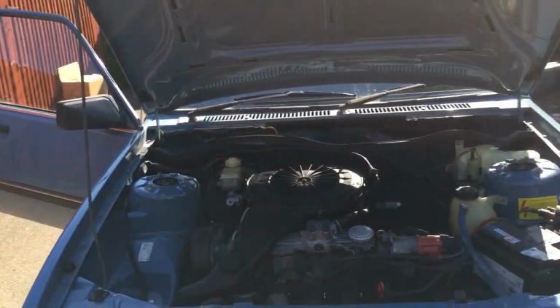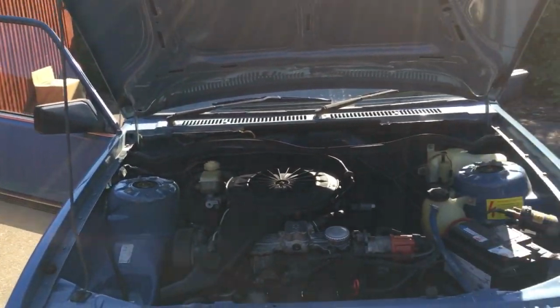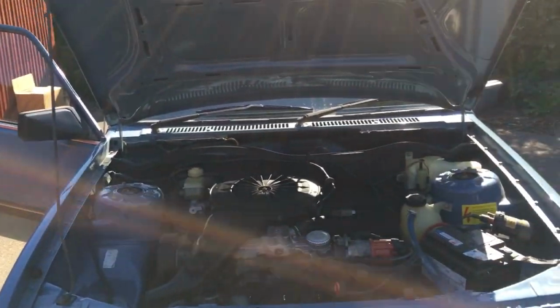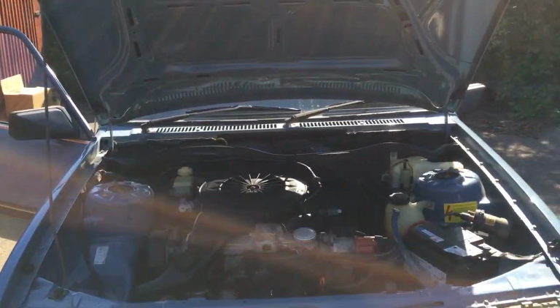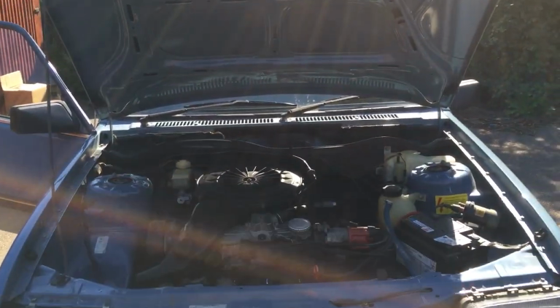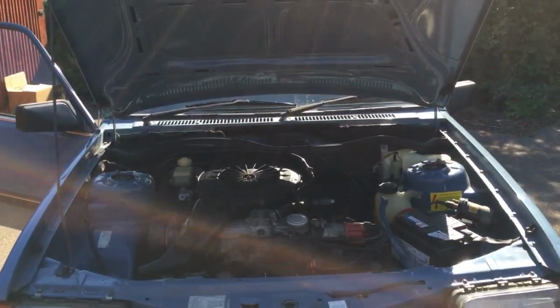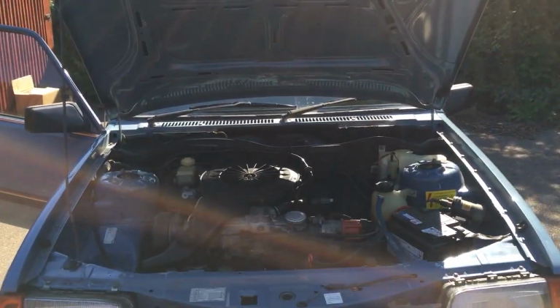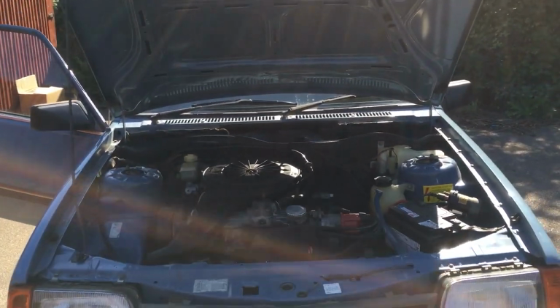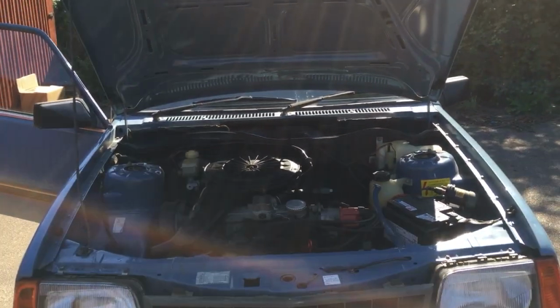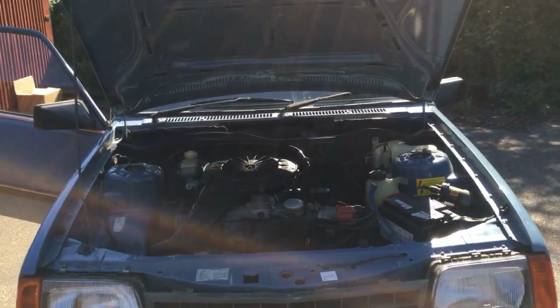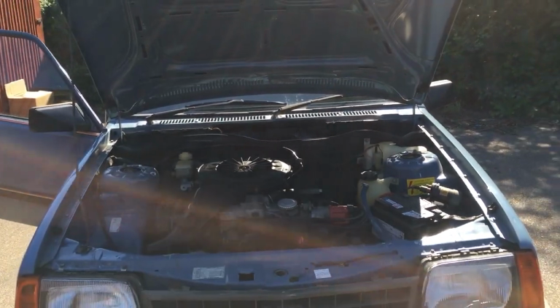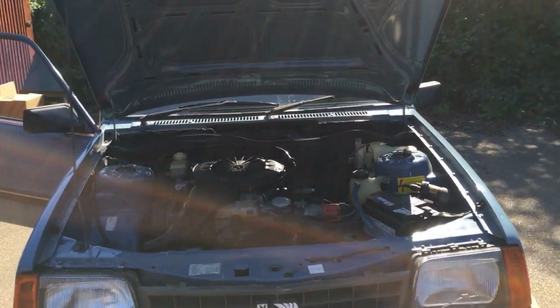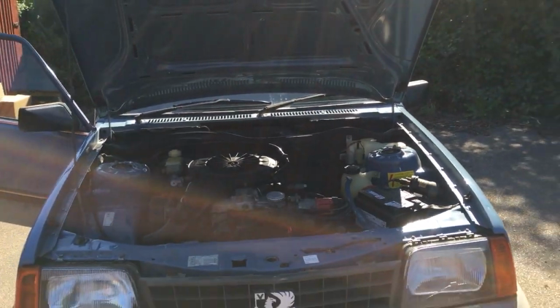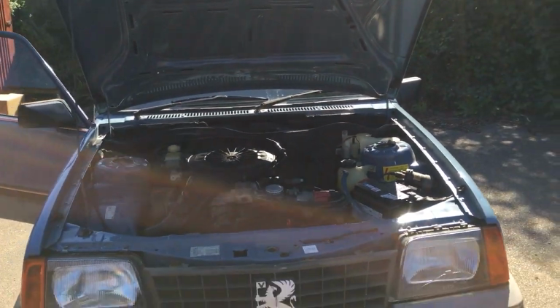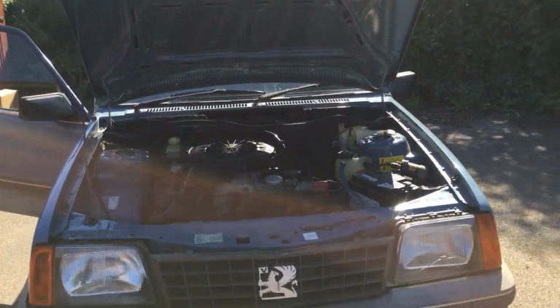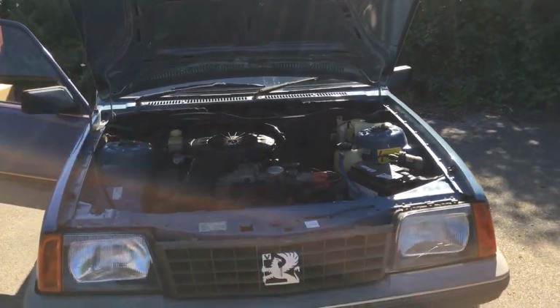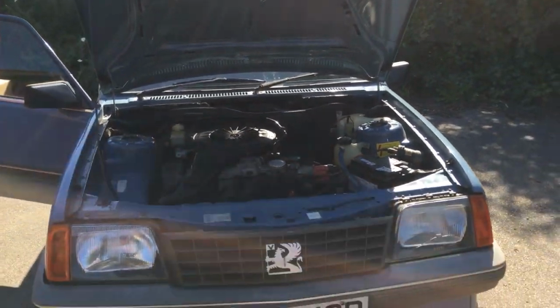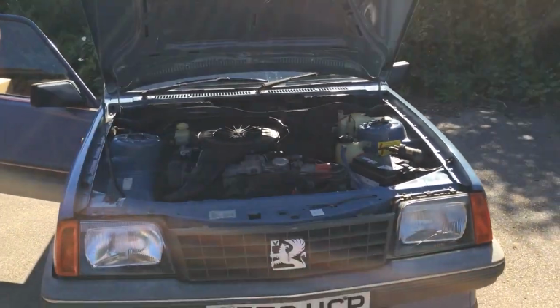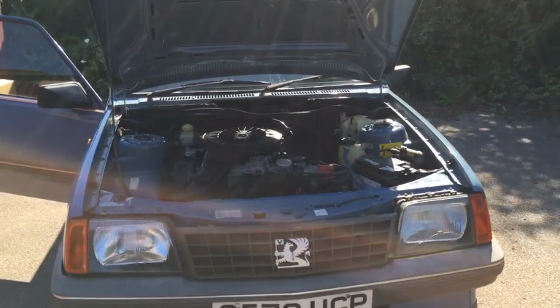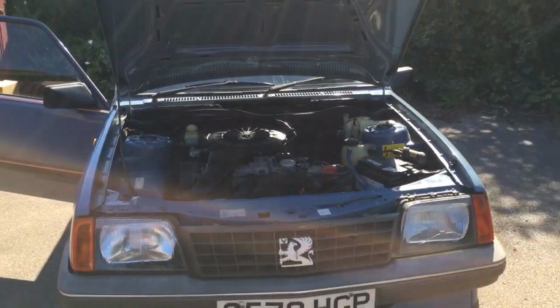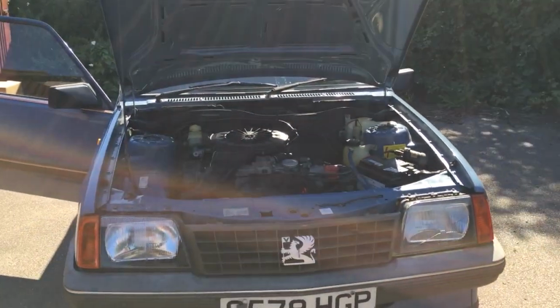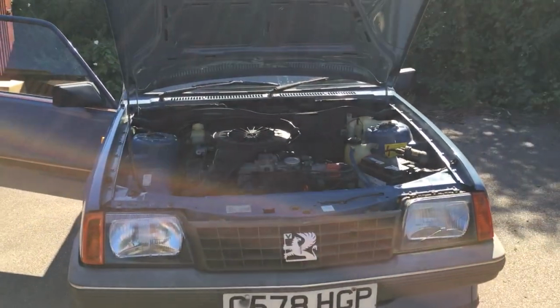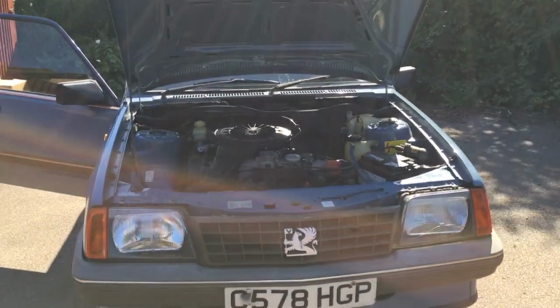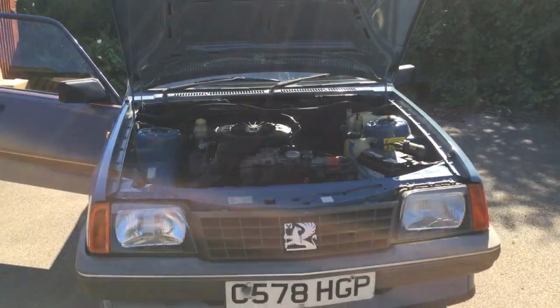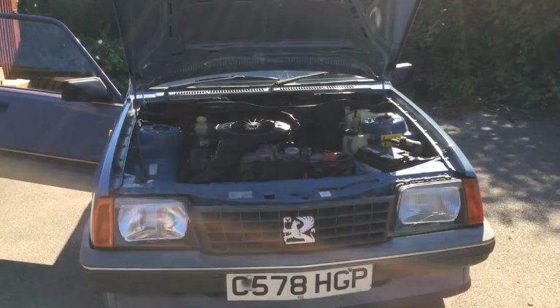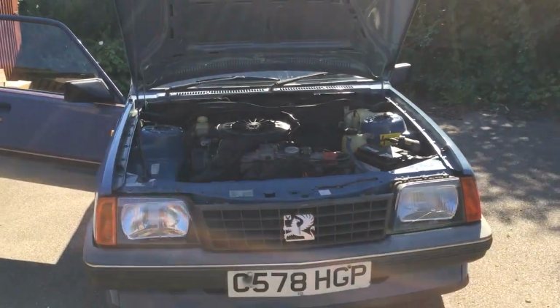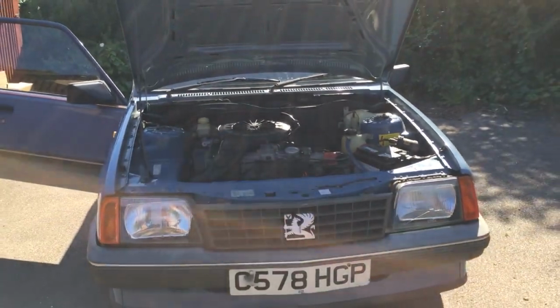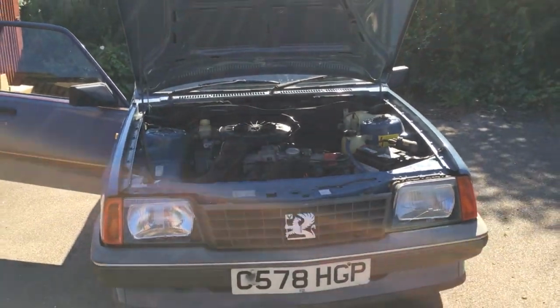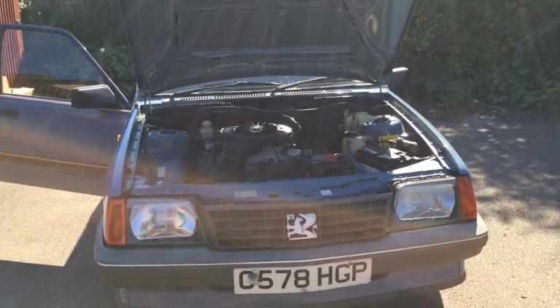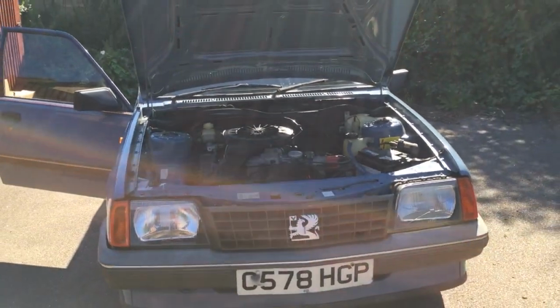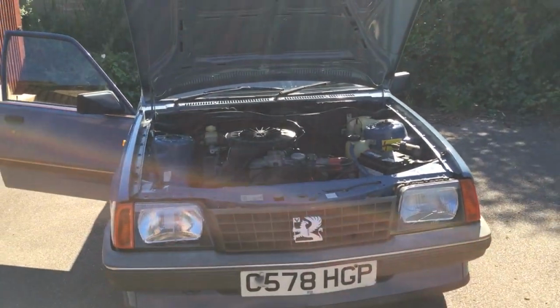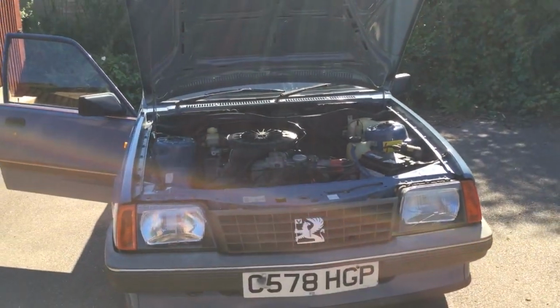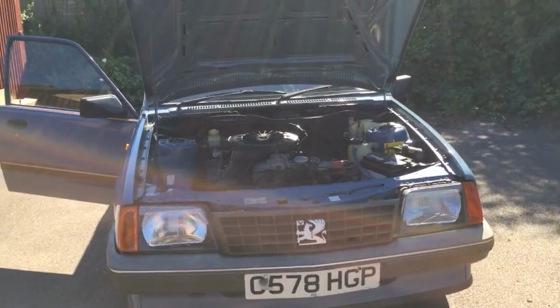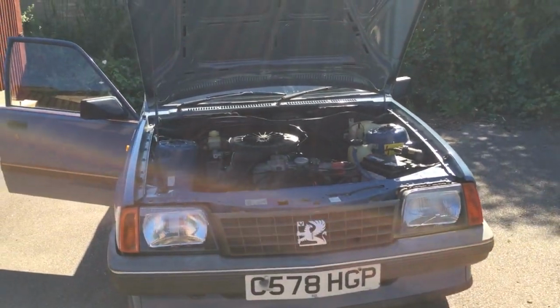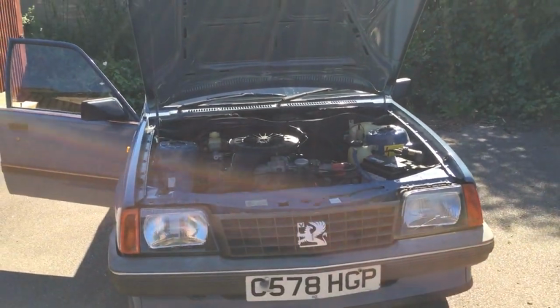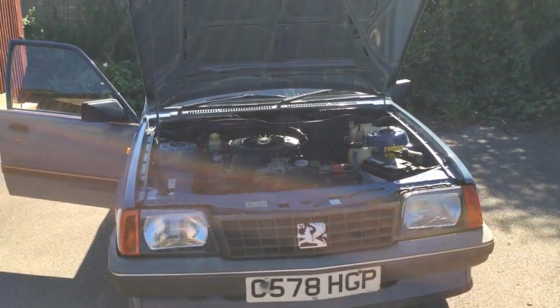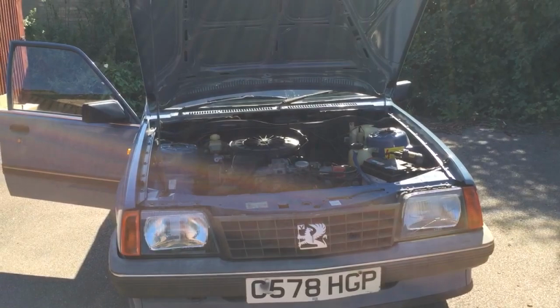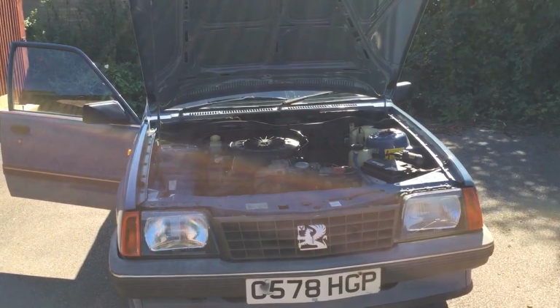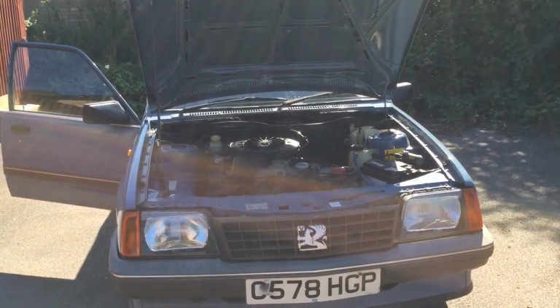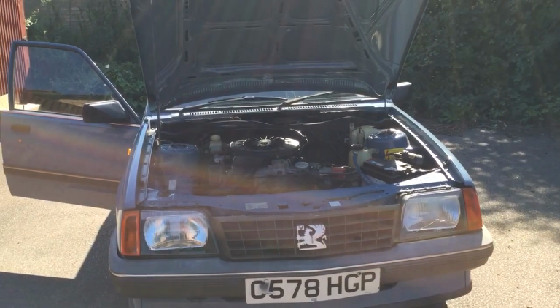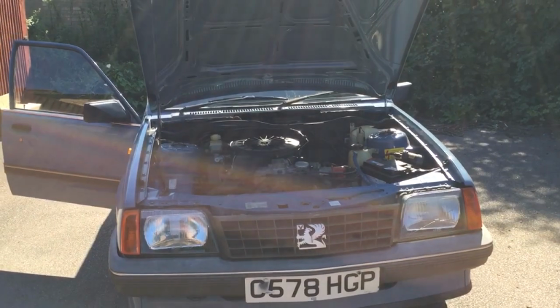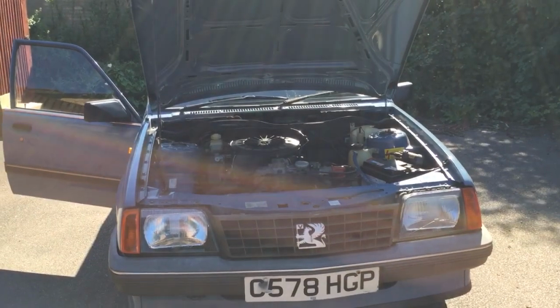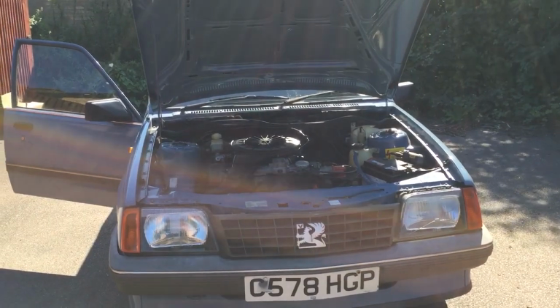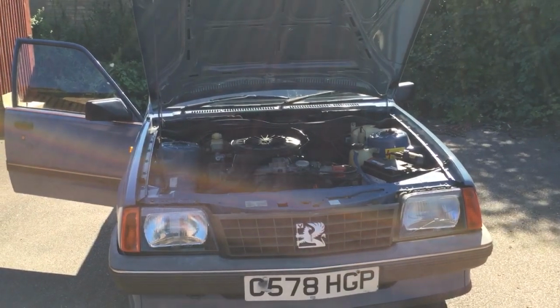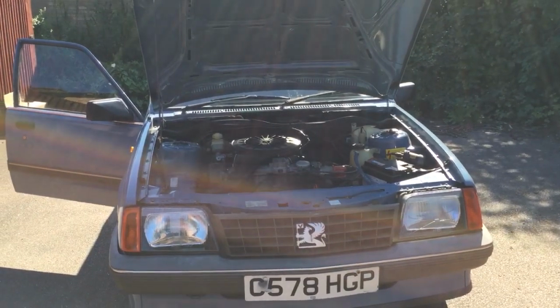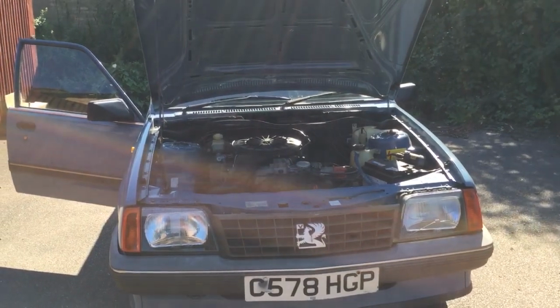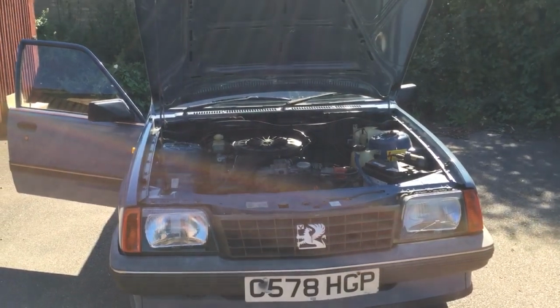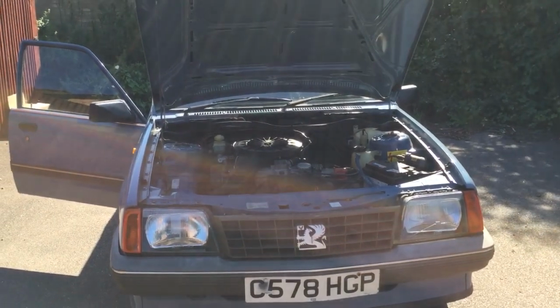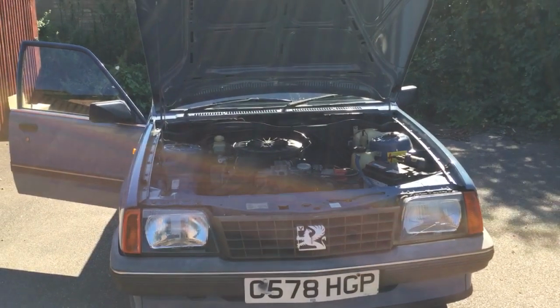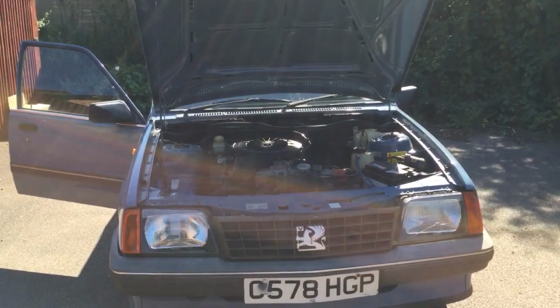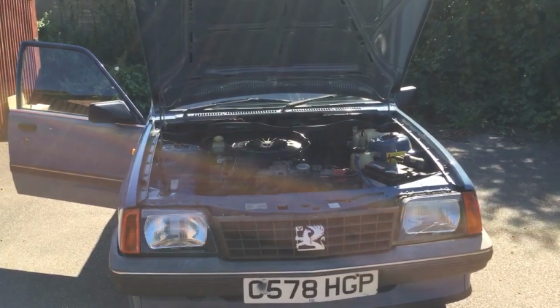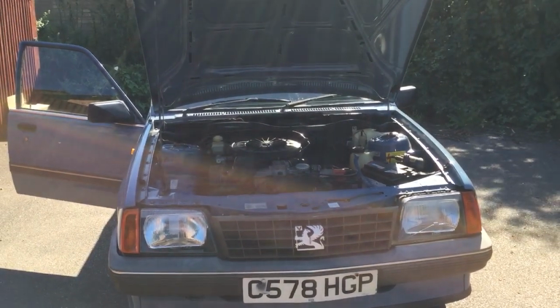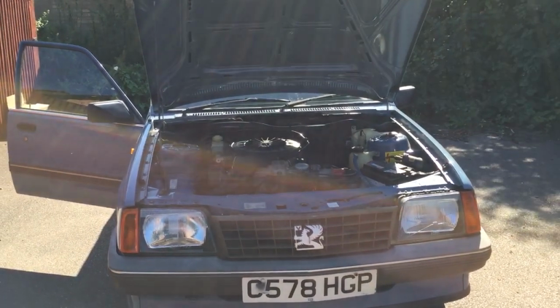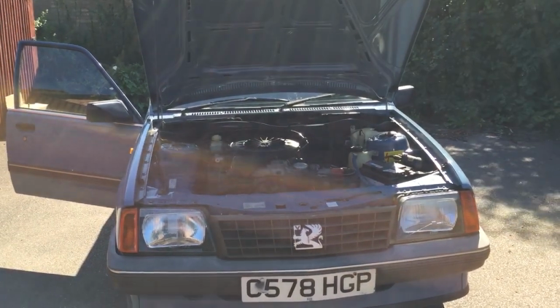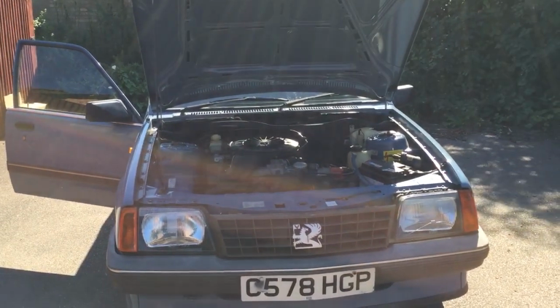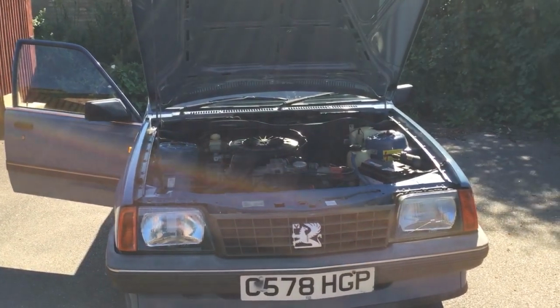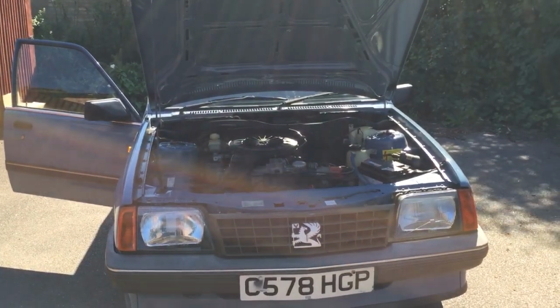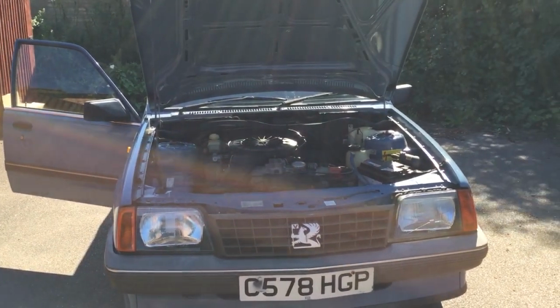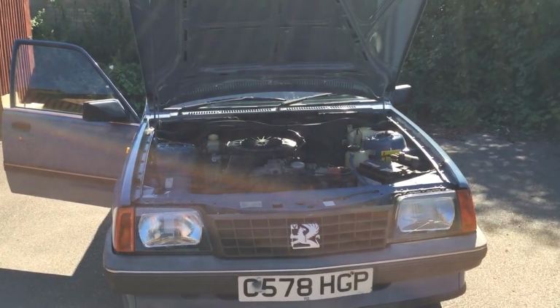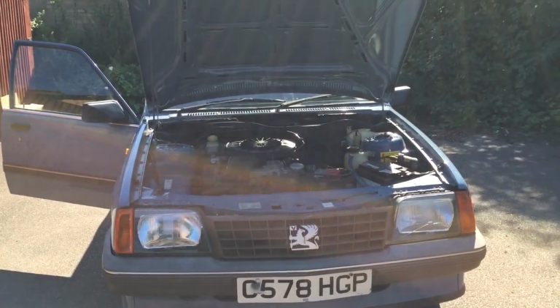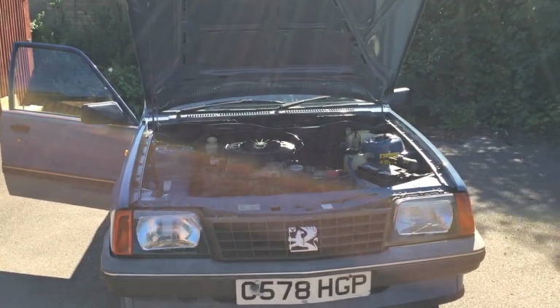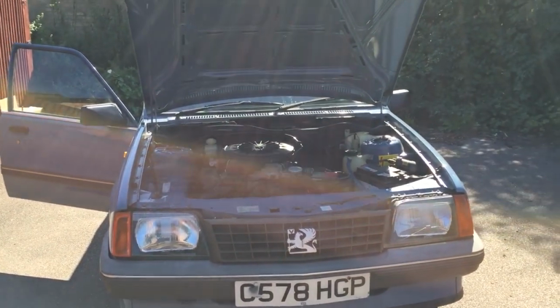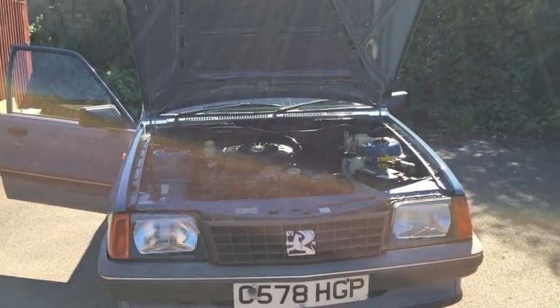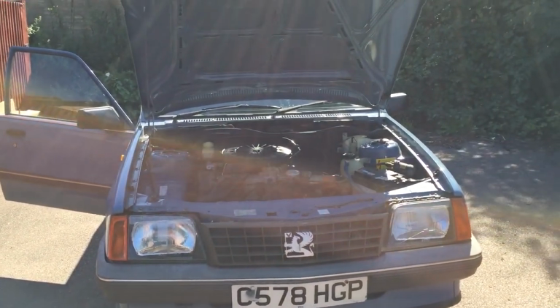There we go, that's a quick walk around on a 1986 Cavalier. Great little find.